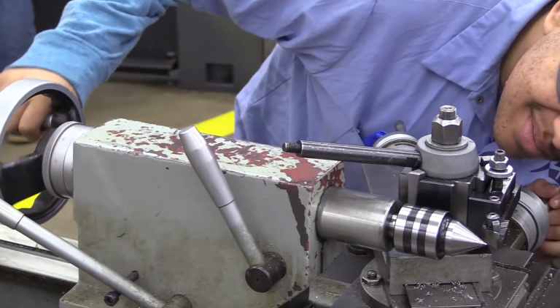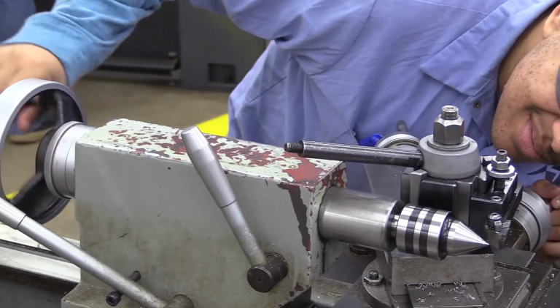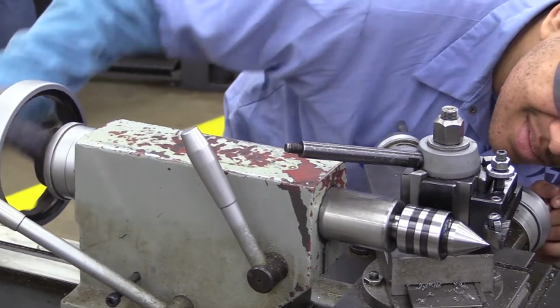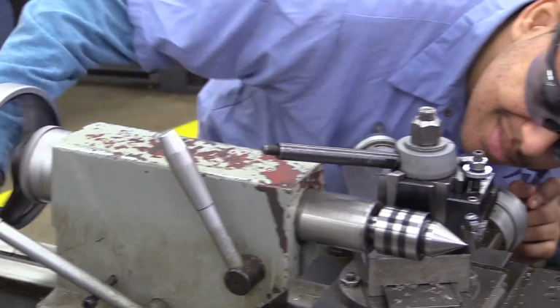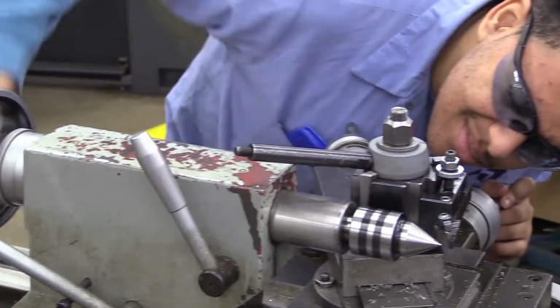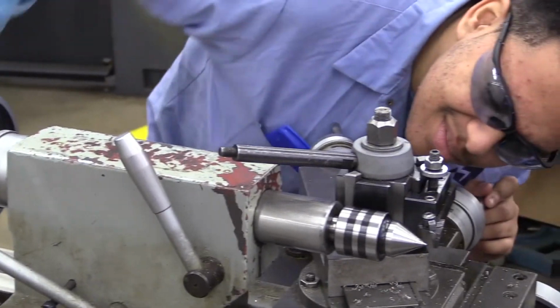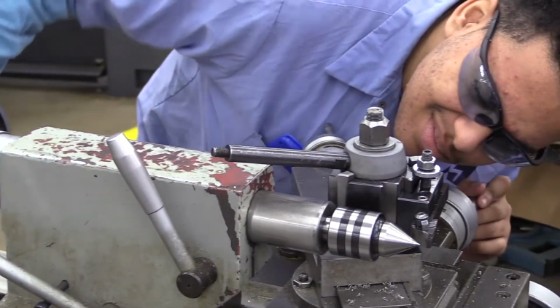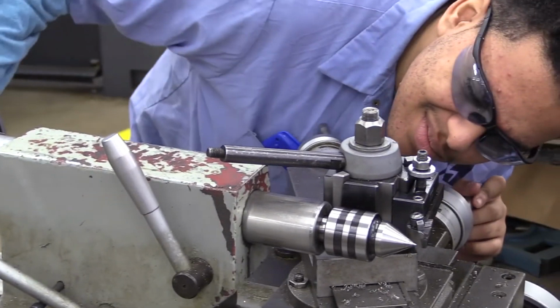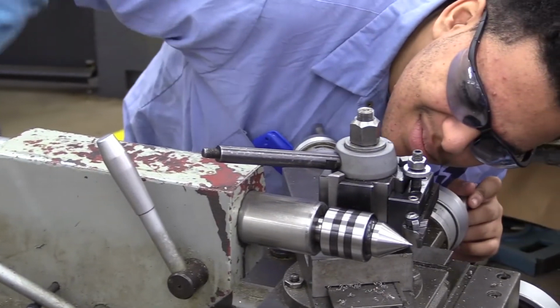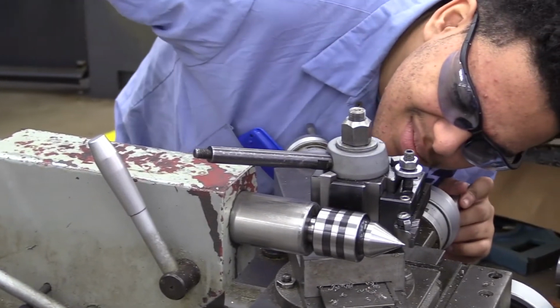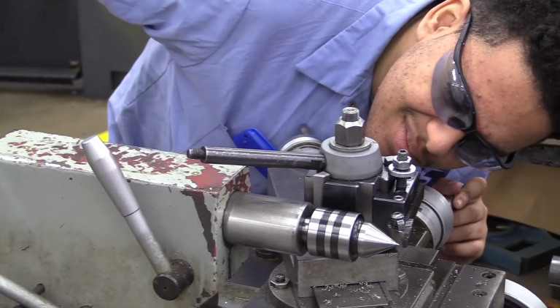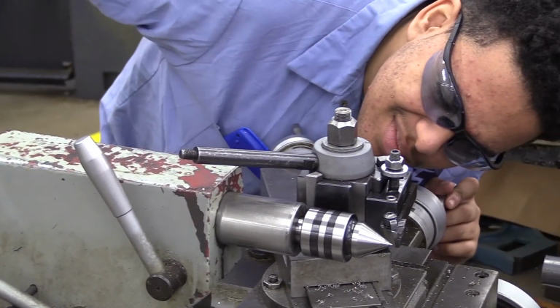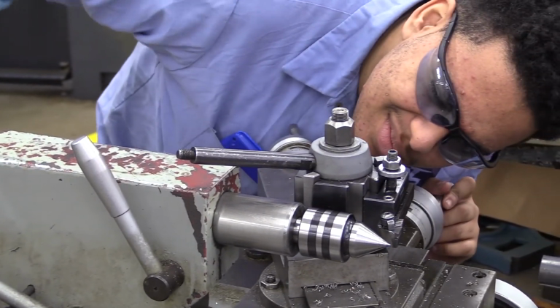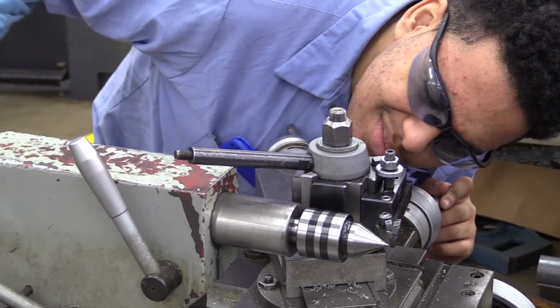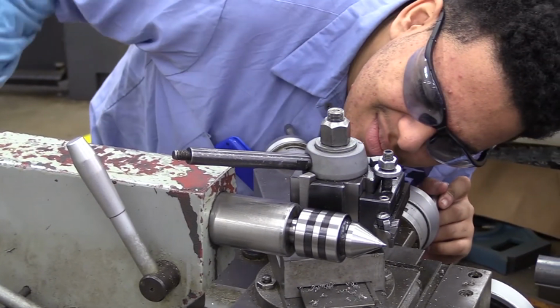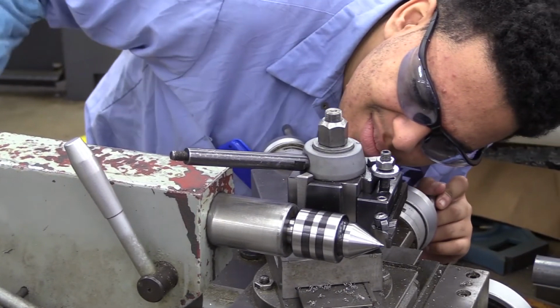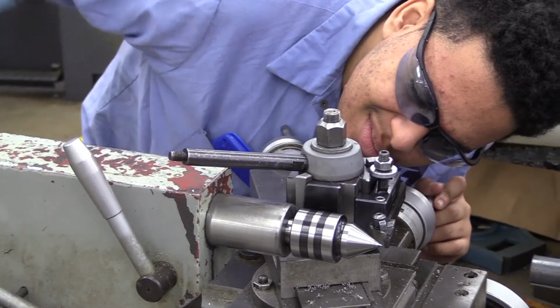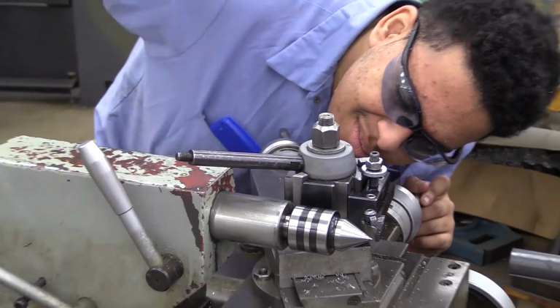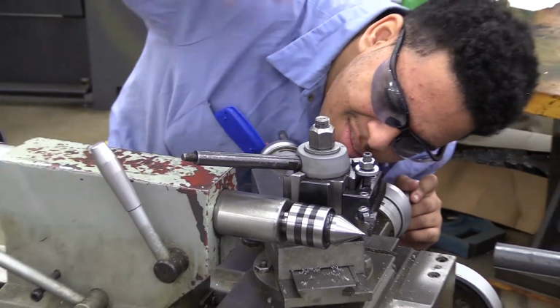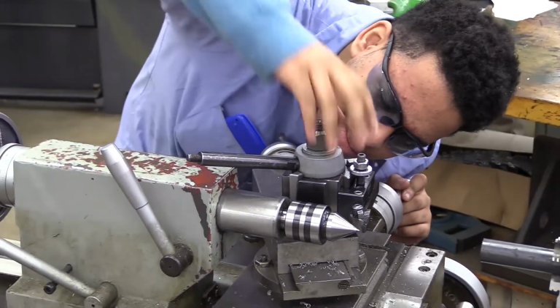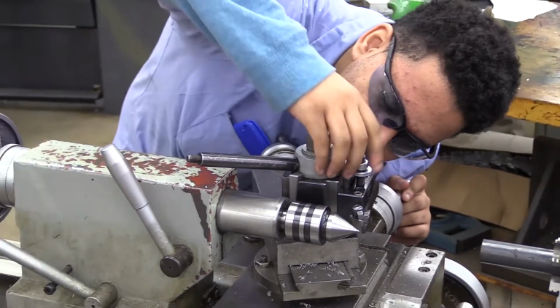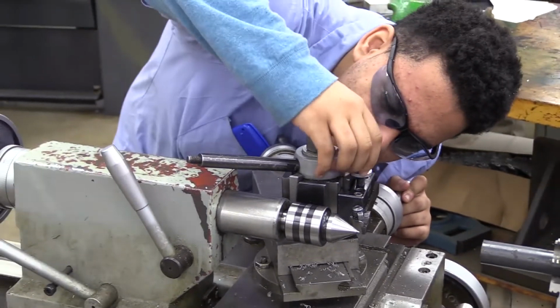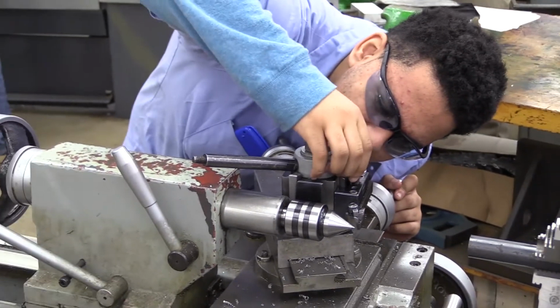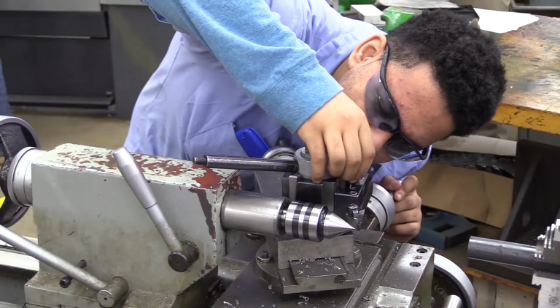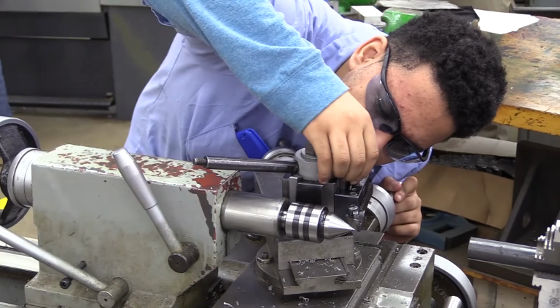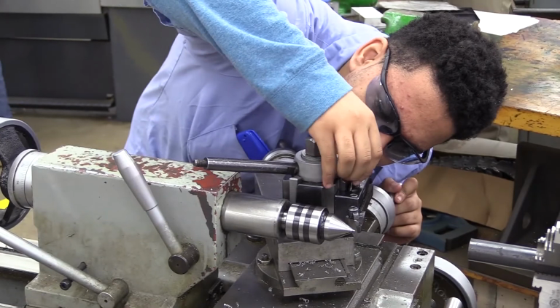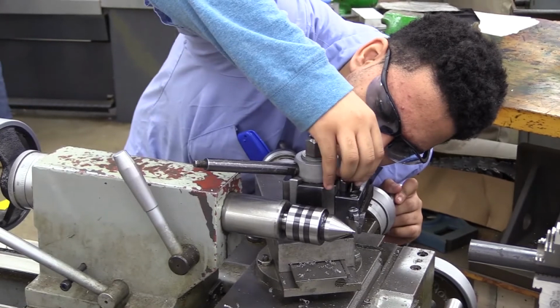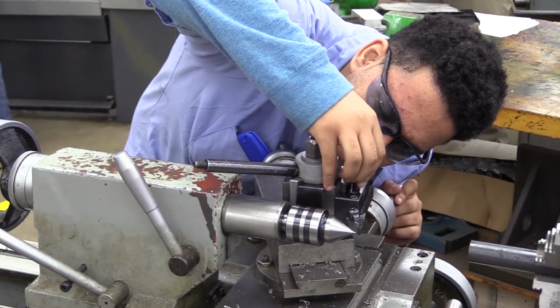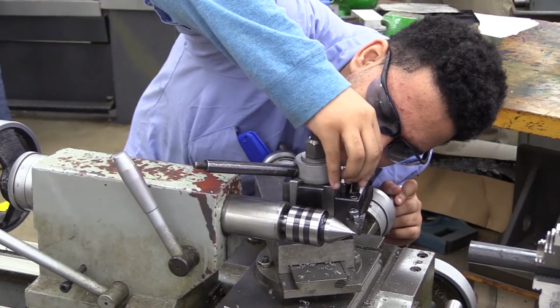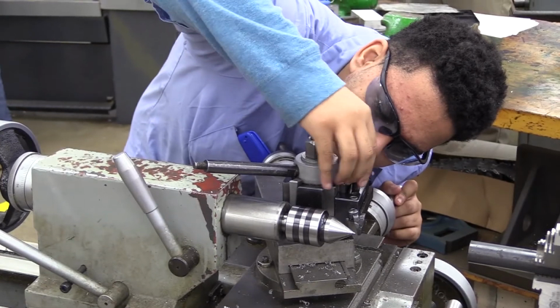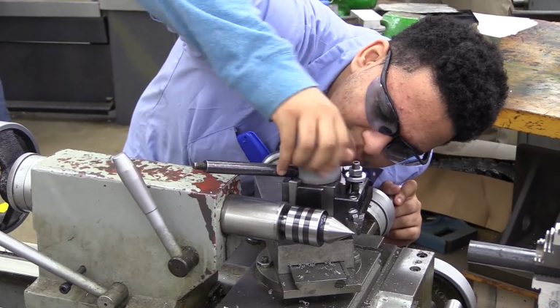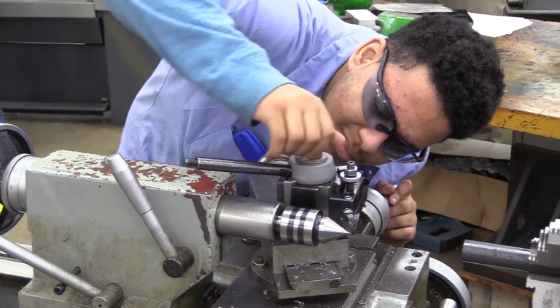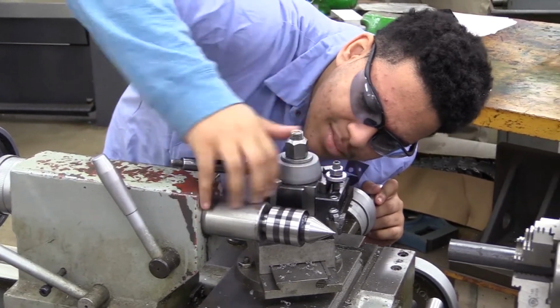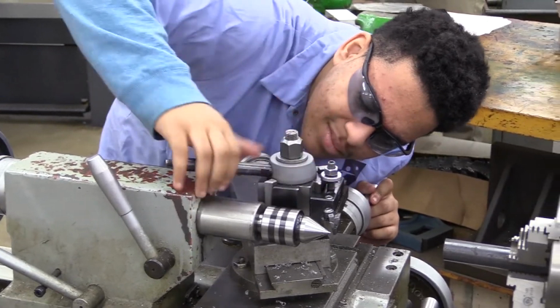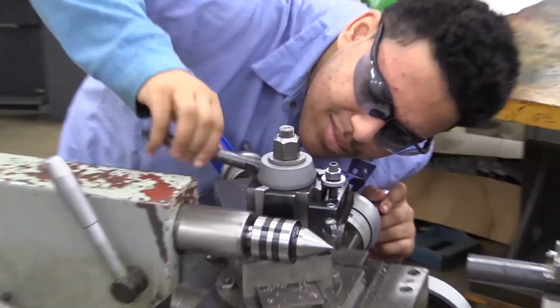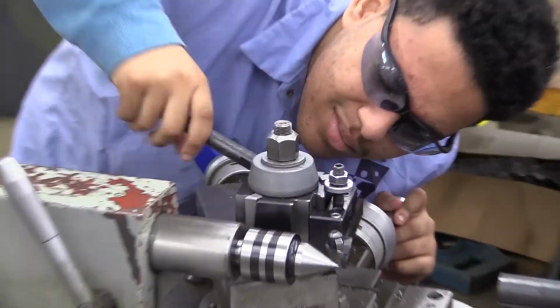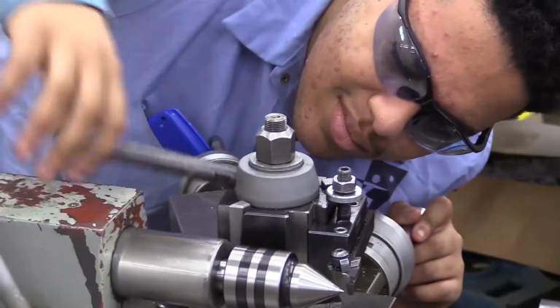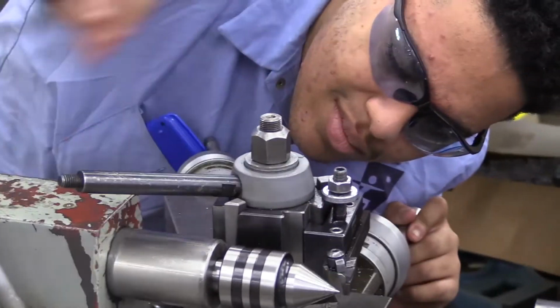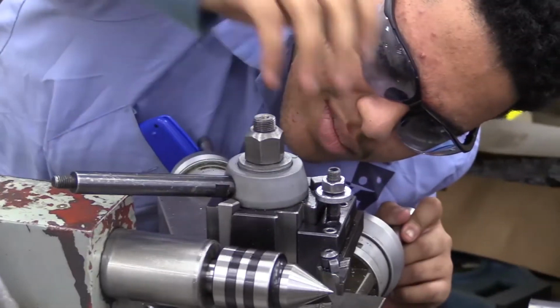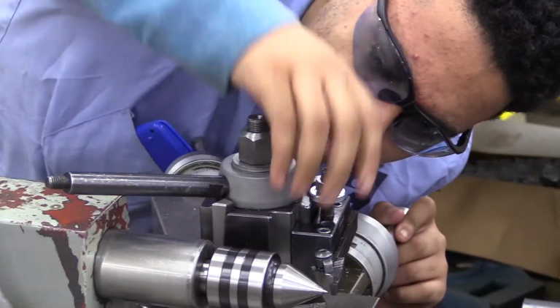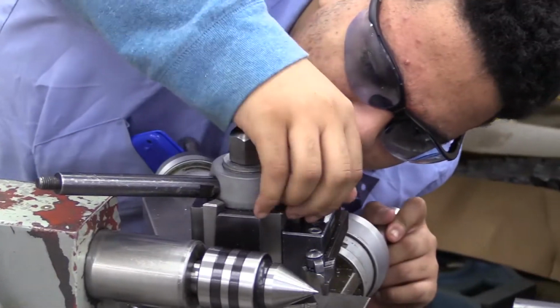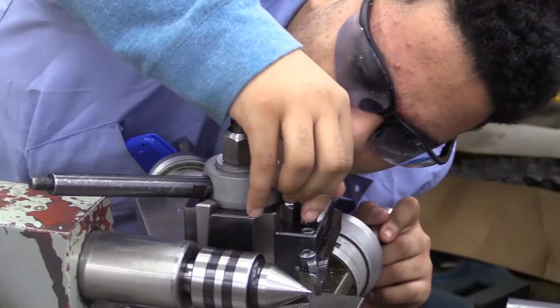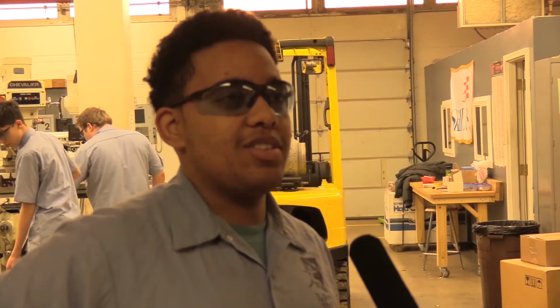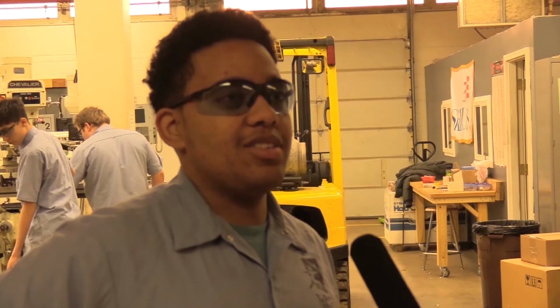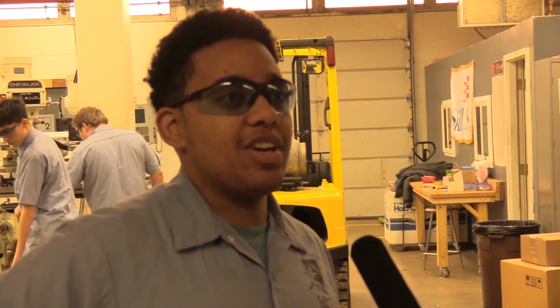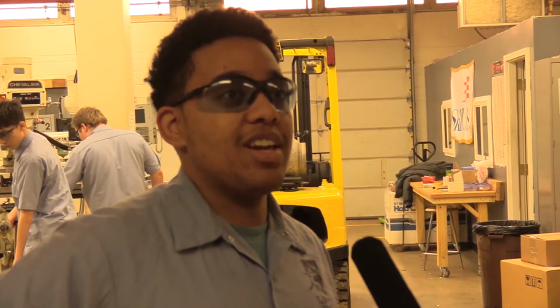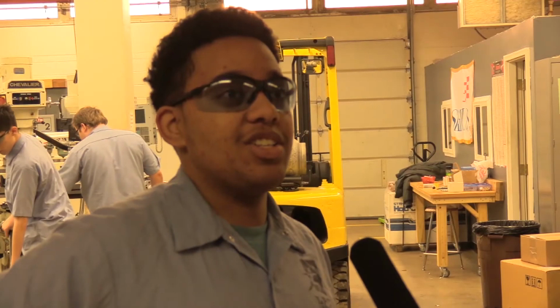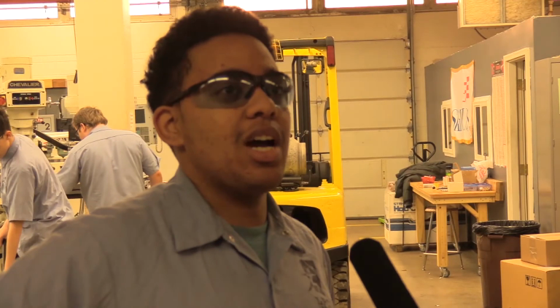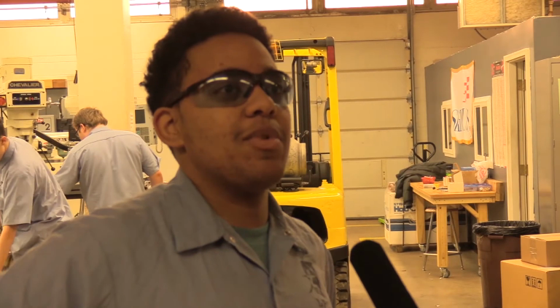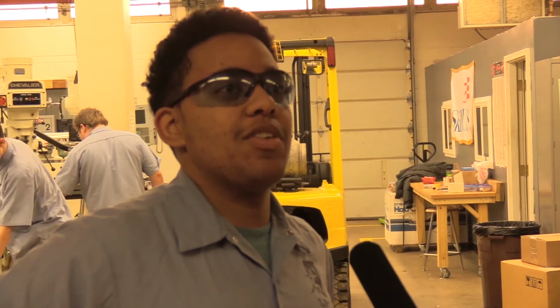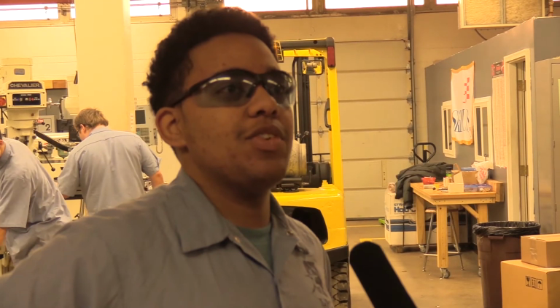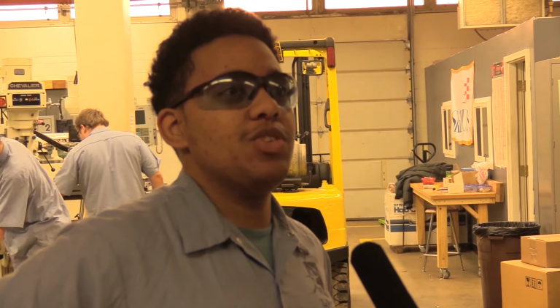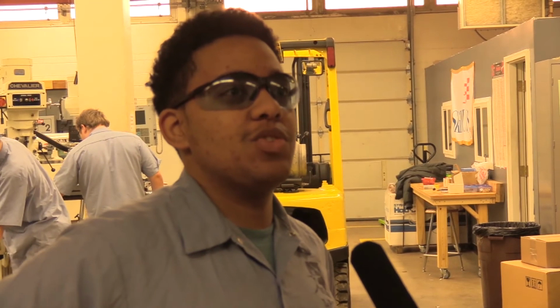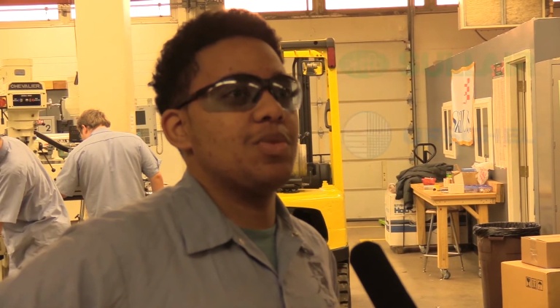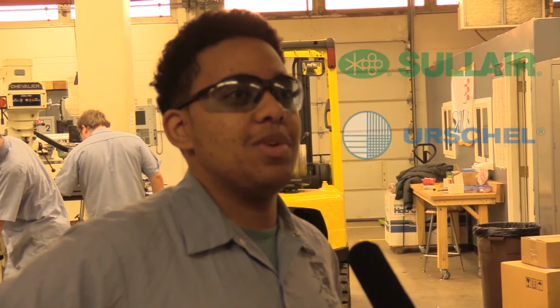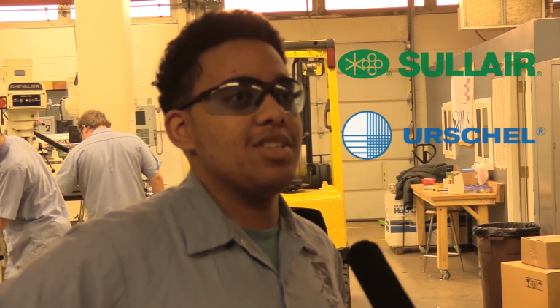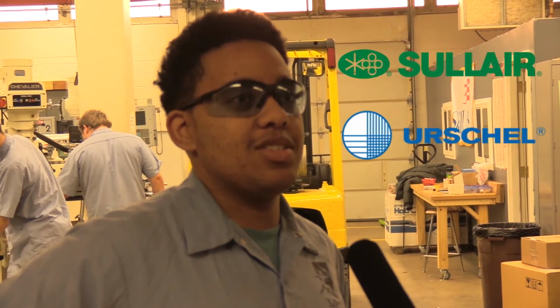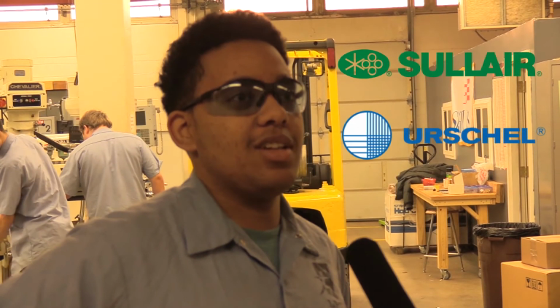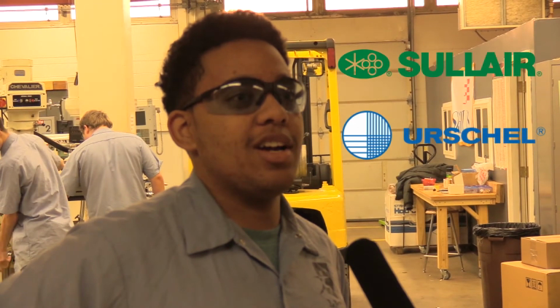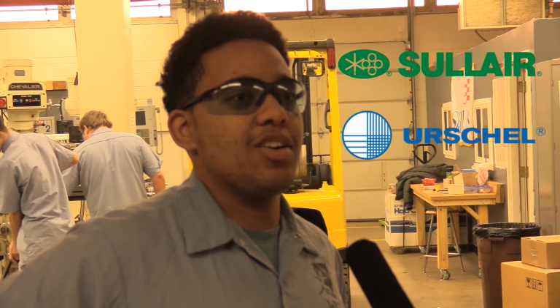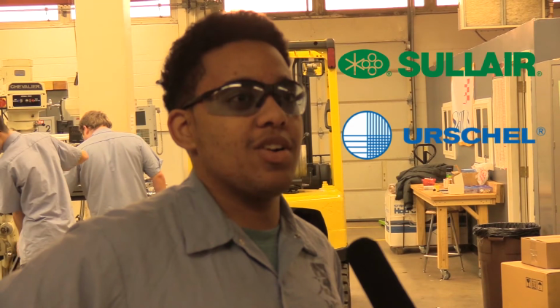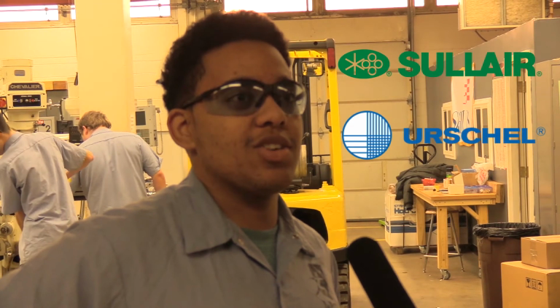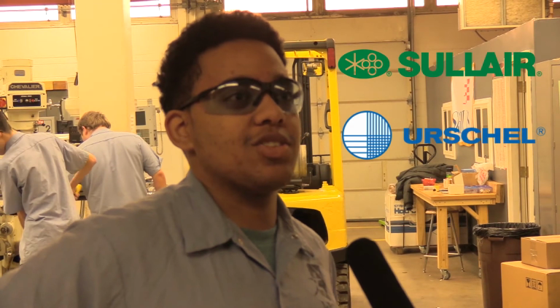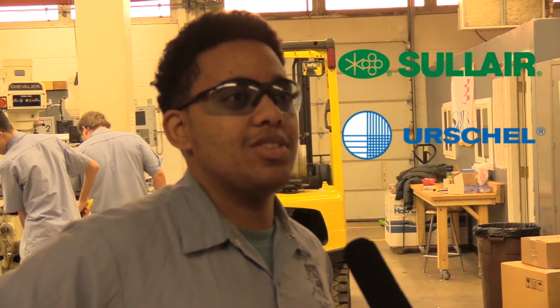You get a lot of opportunities. Some second-year students are getting job interviews from Solaire and Herschel.